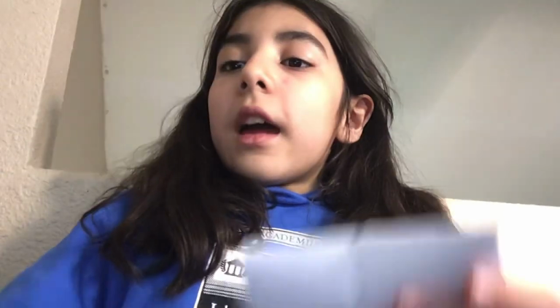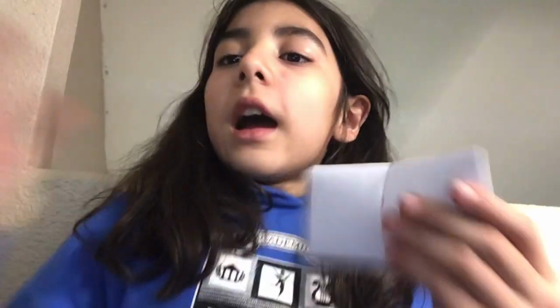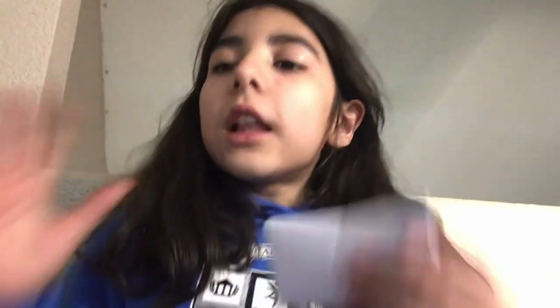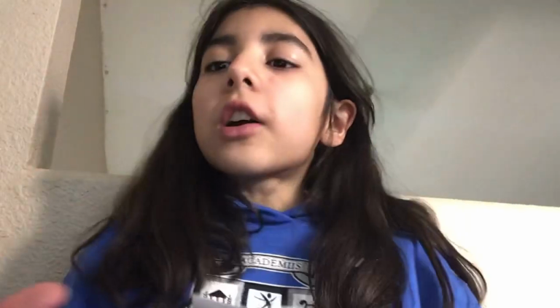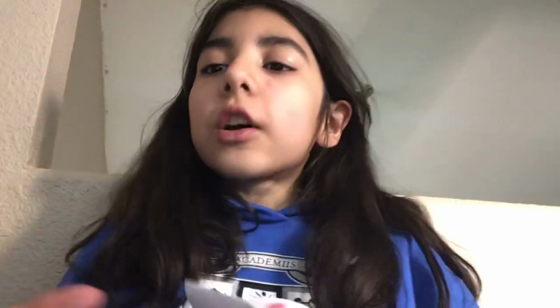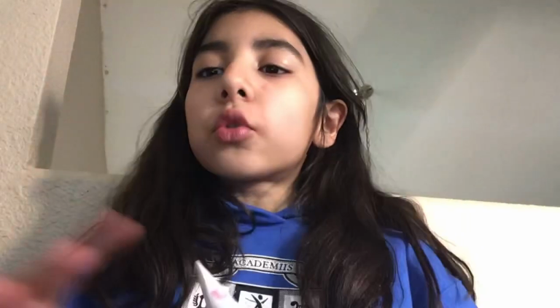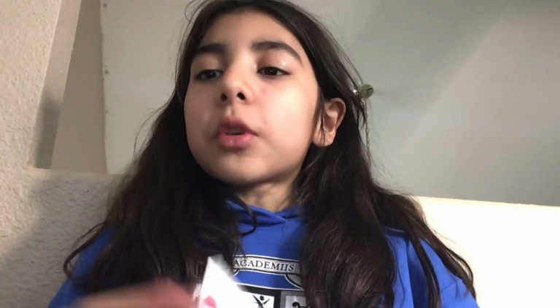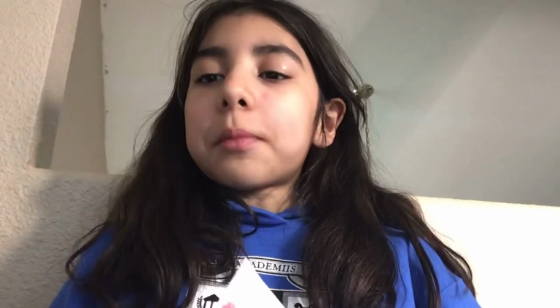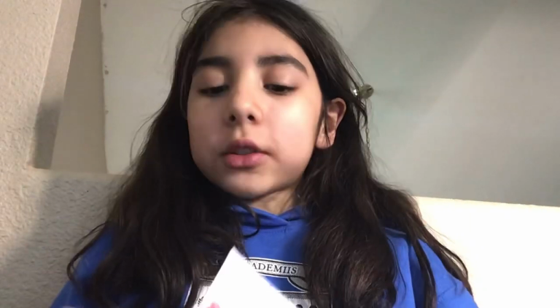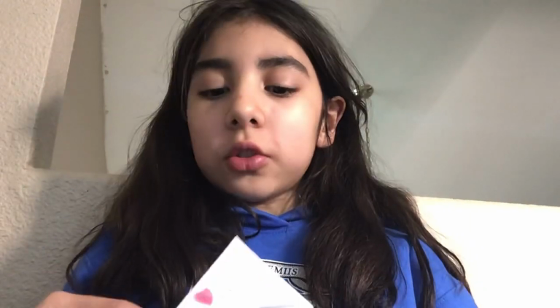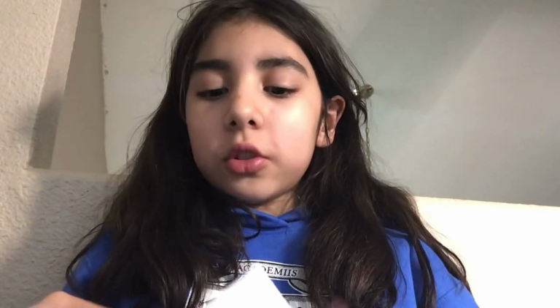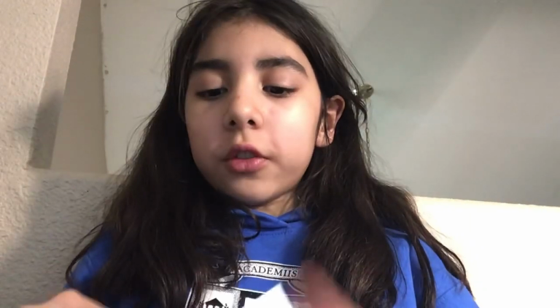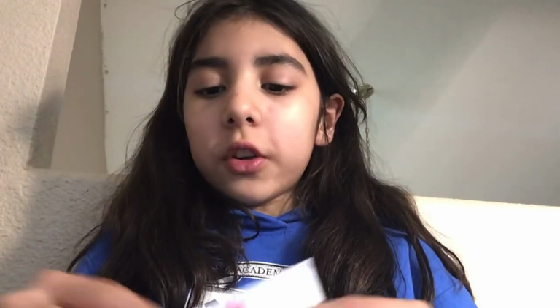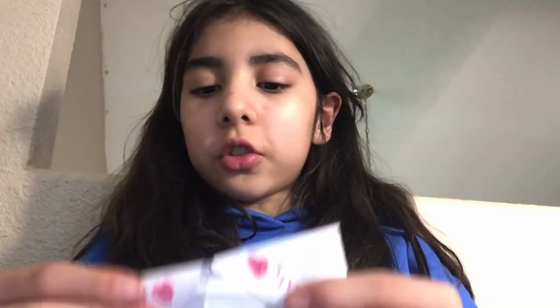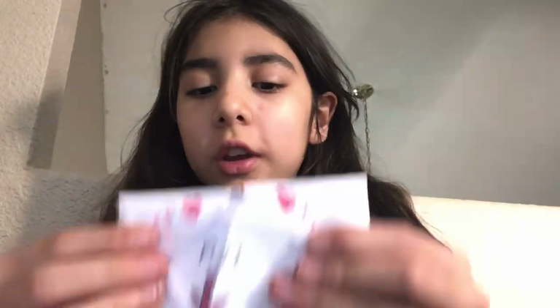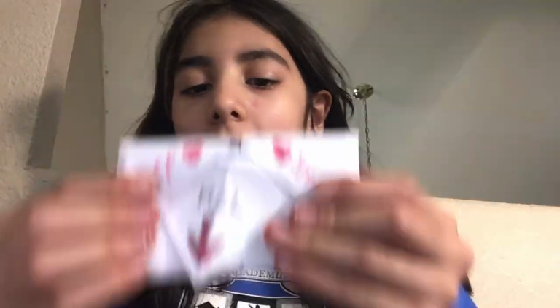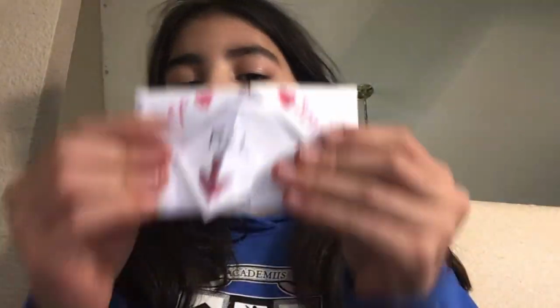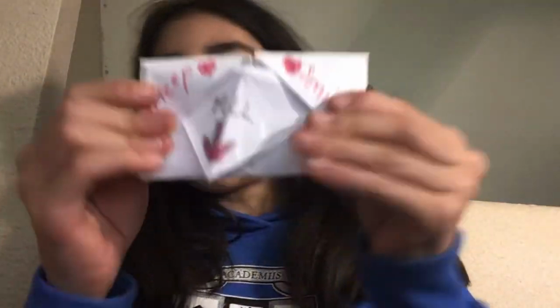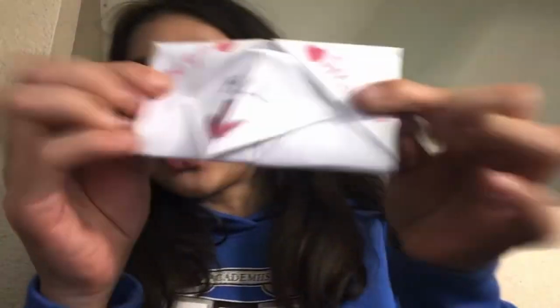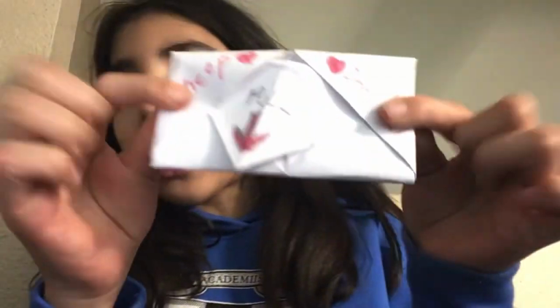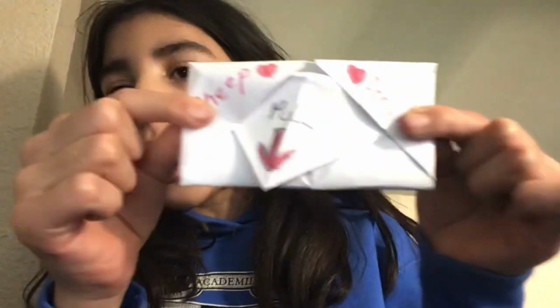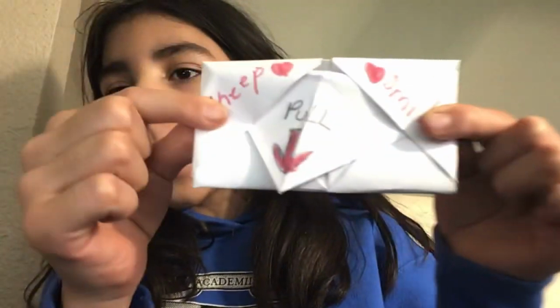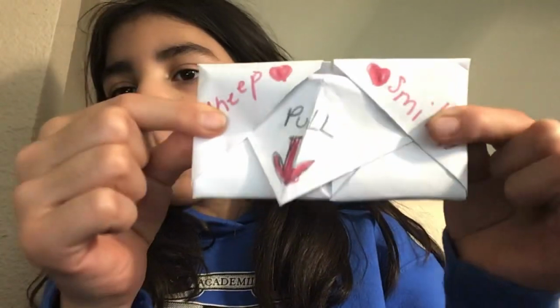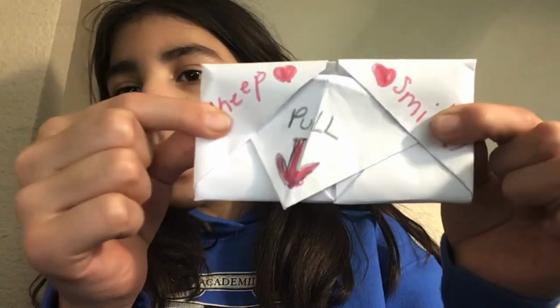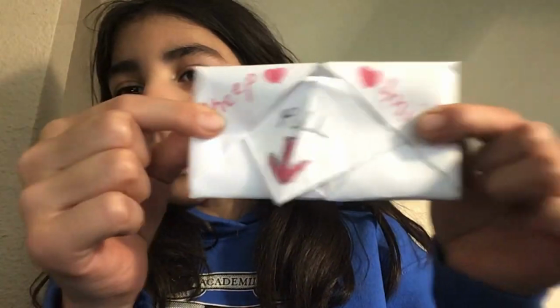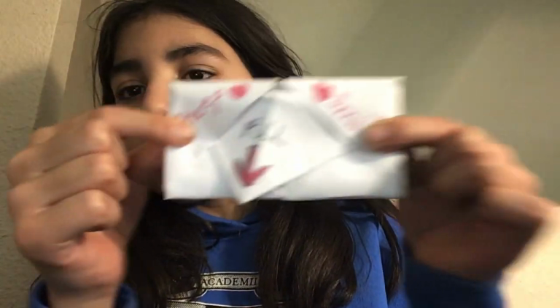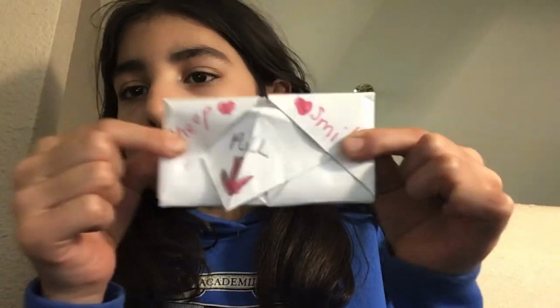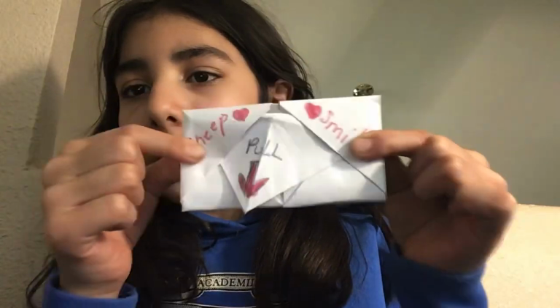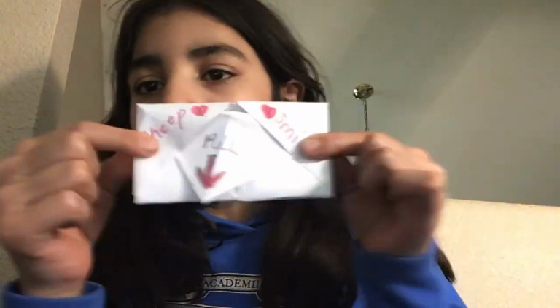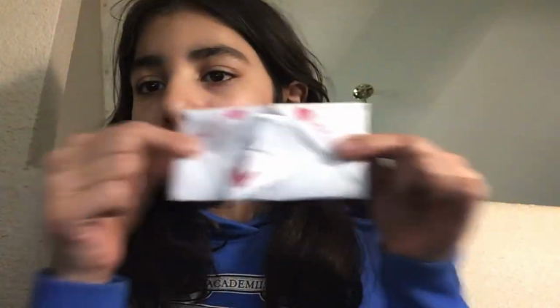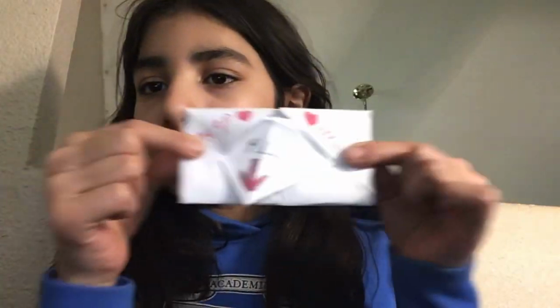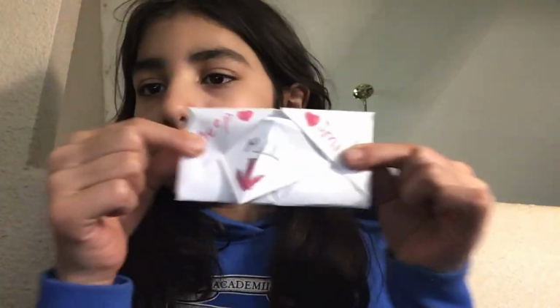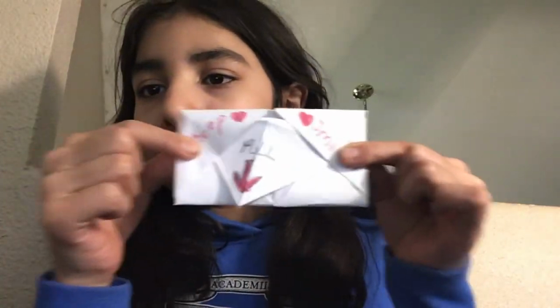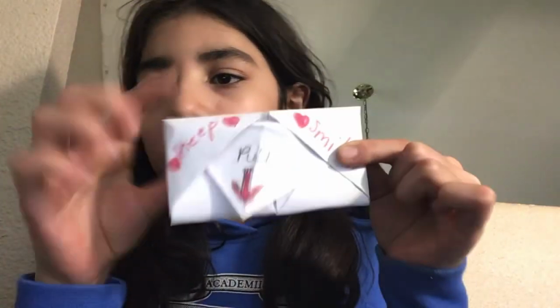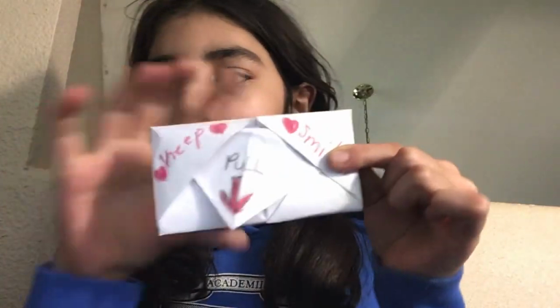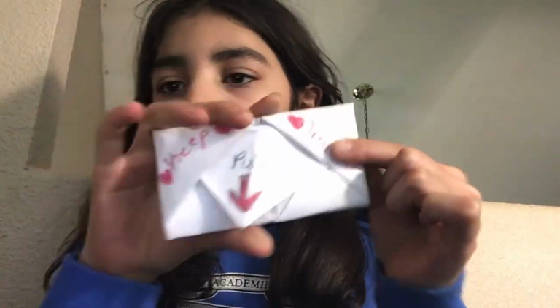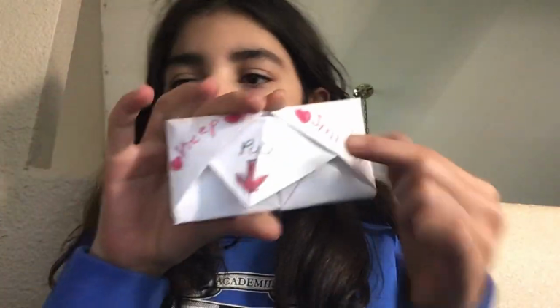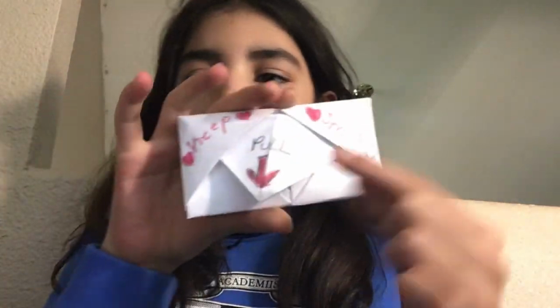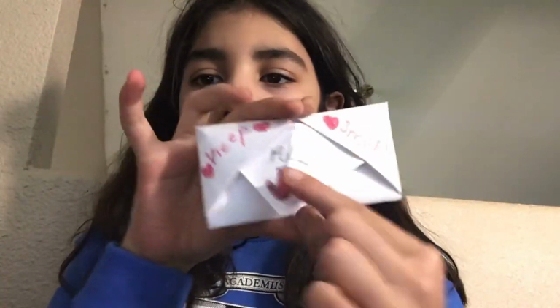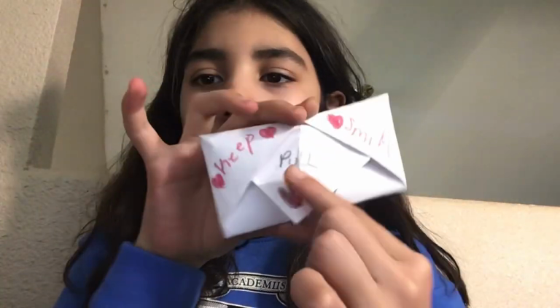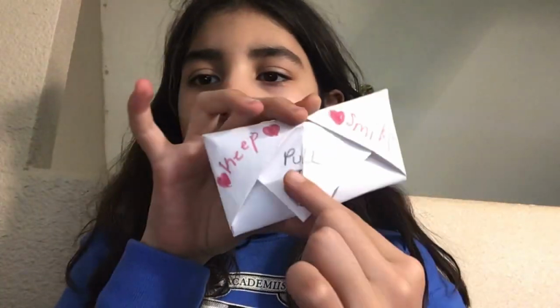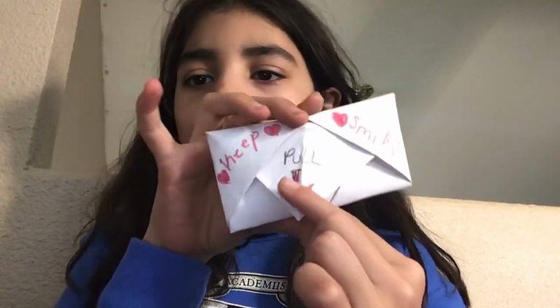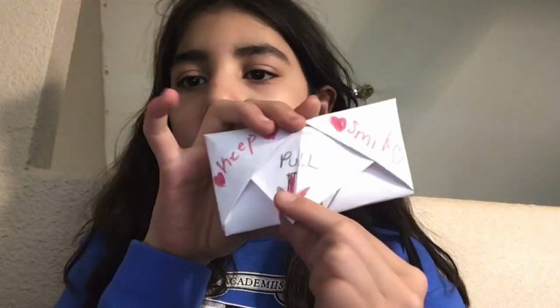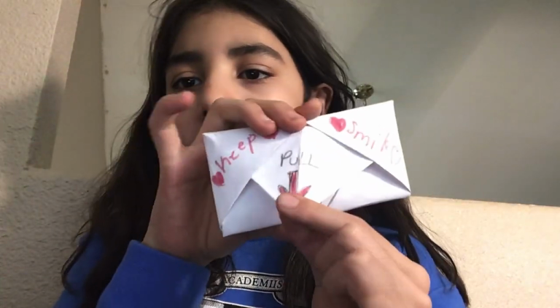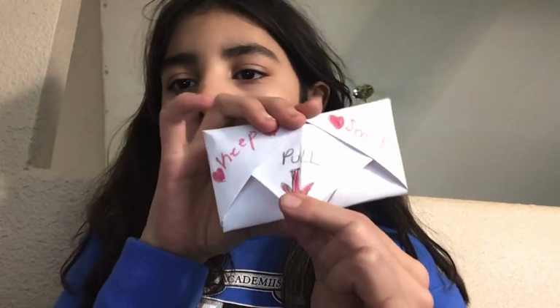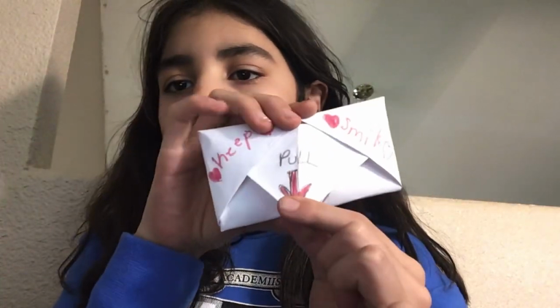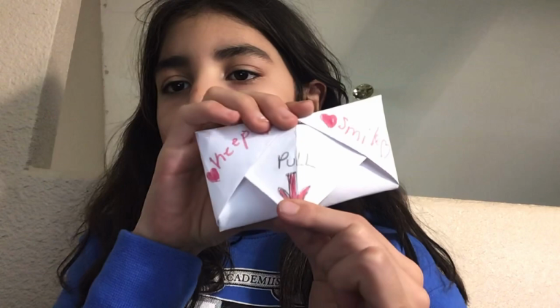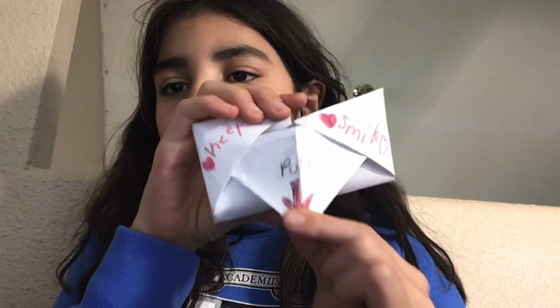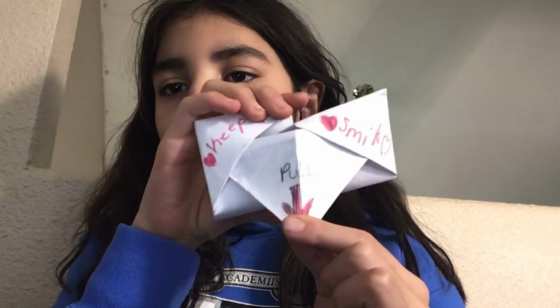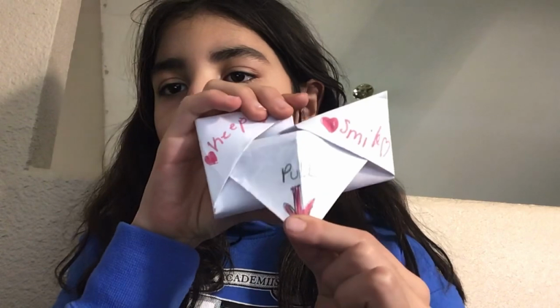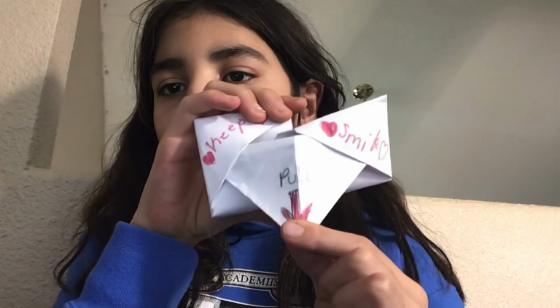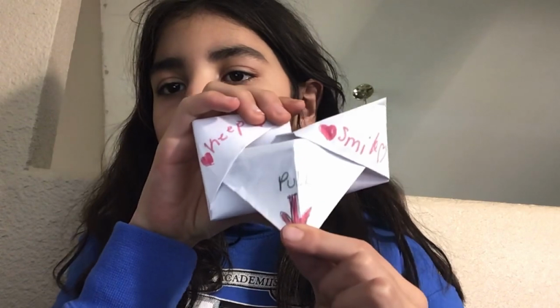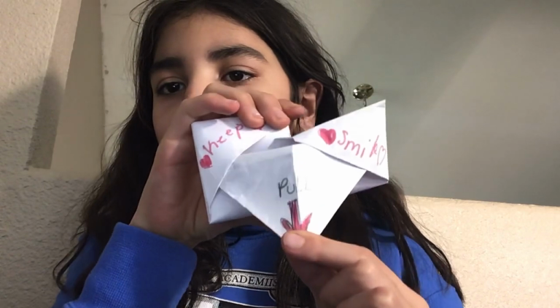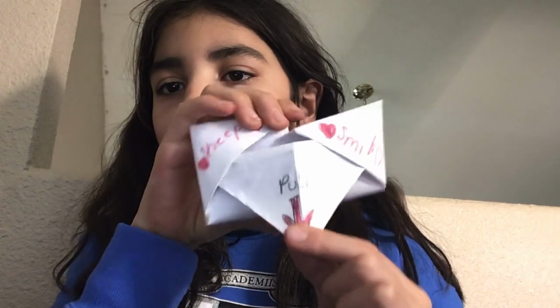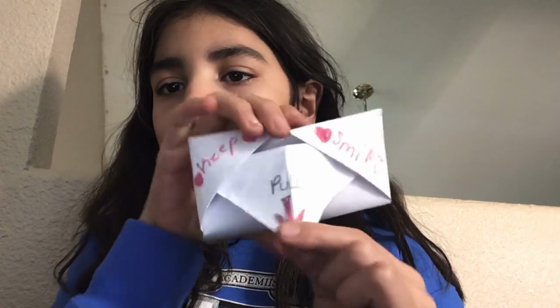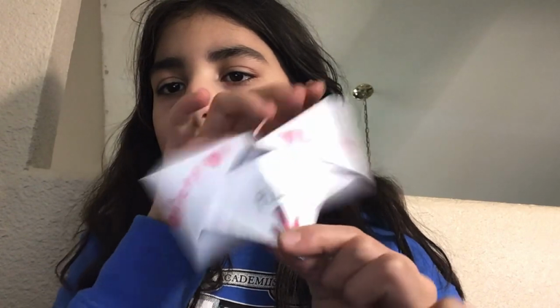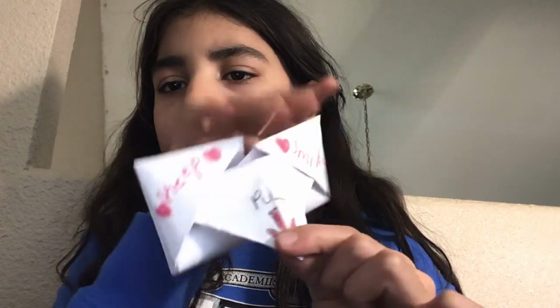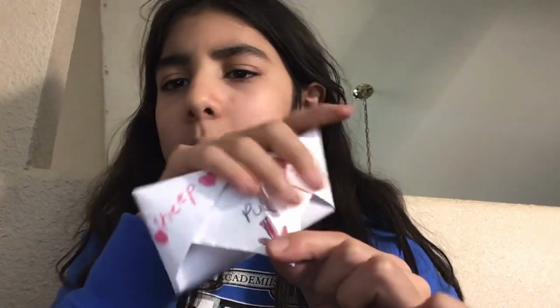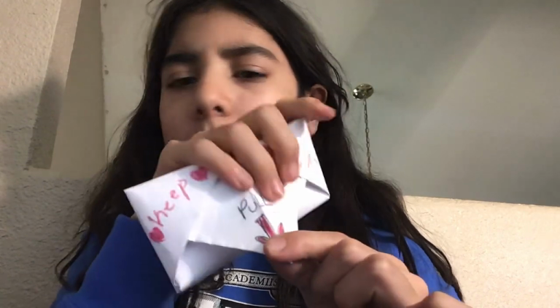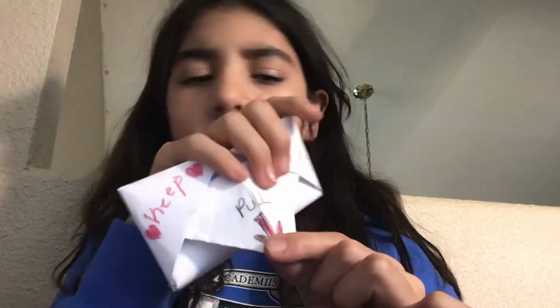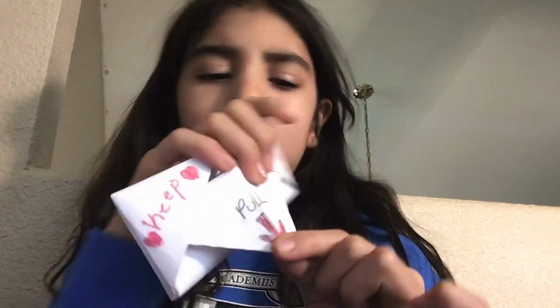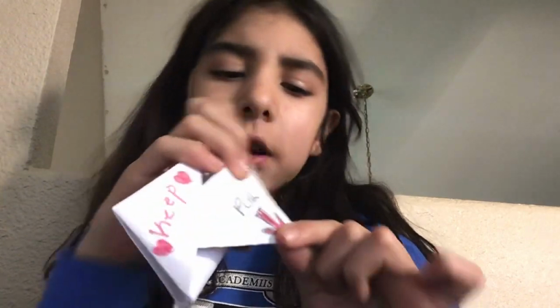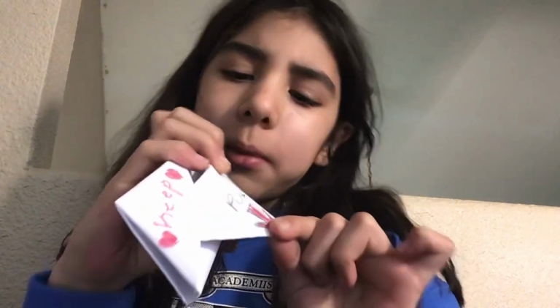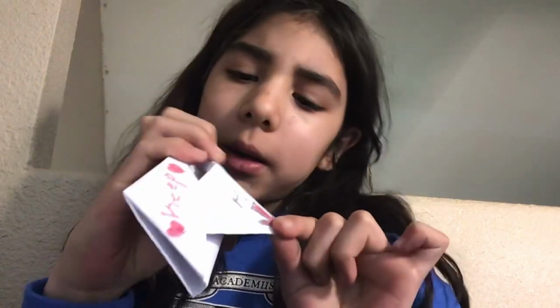Hello guys, welcome back to another video. Today I will show you how to make a little love card. It can be for anybody.